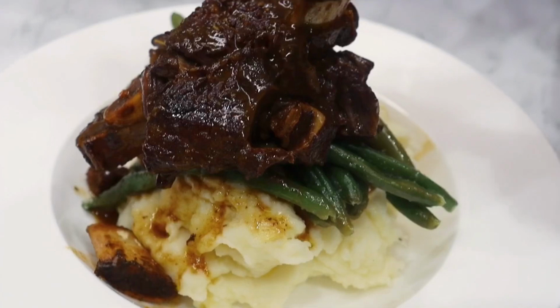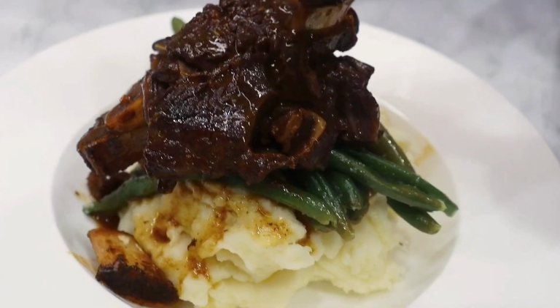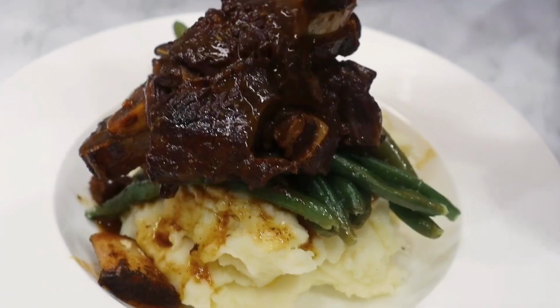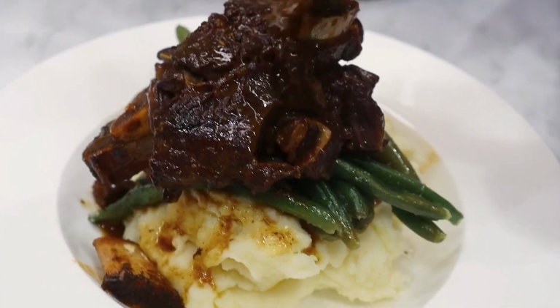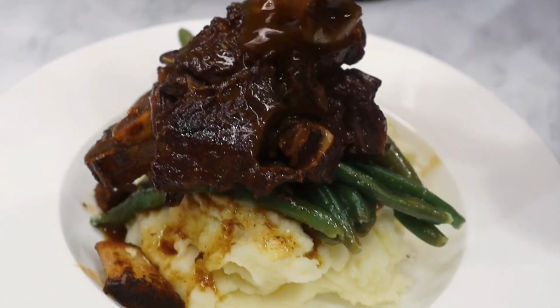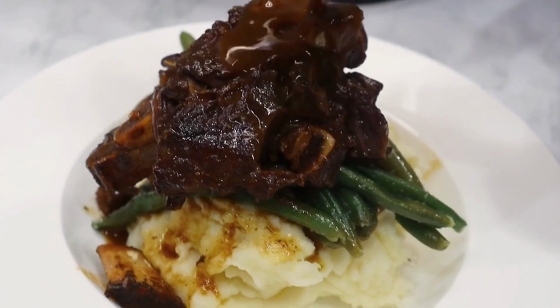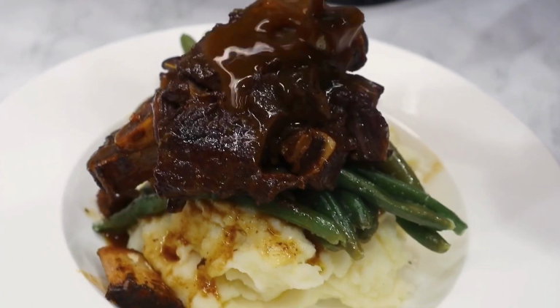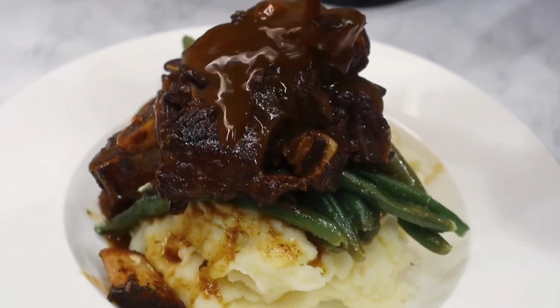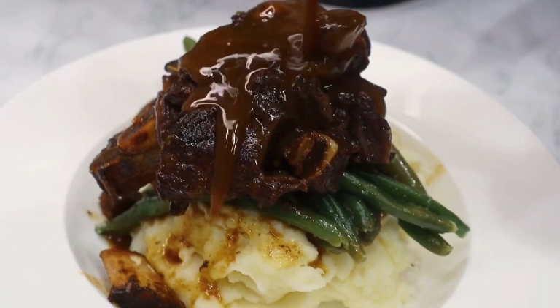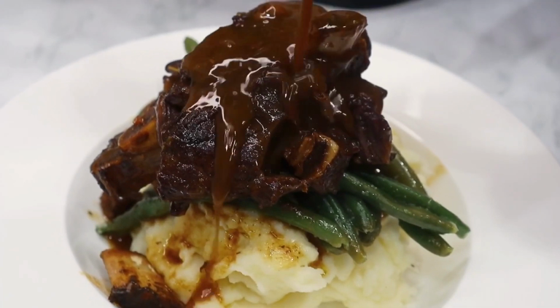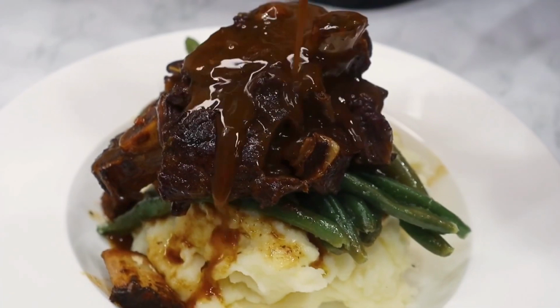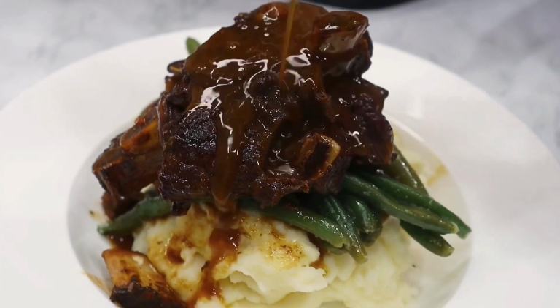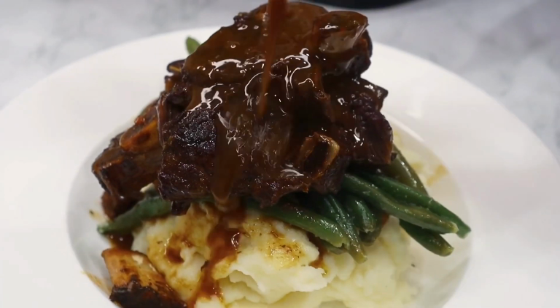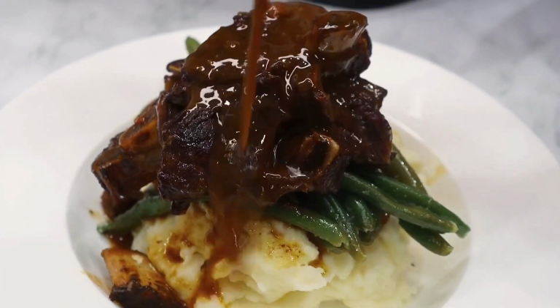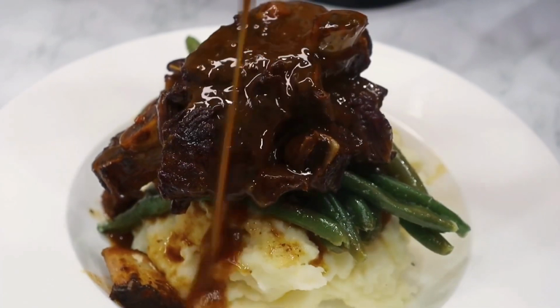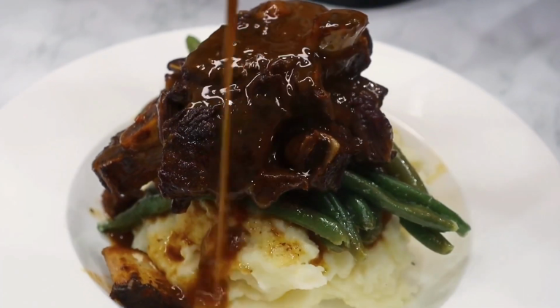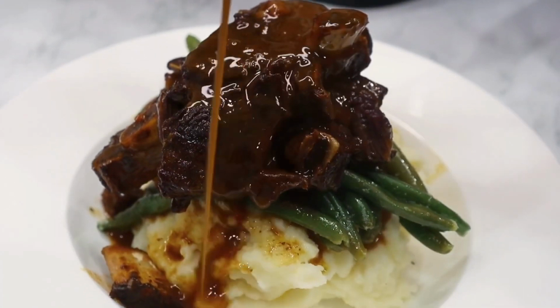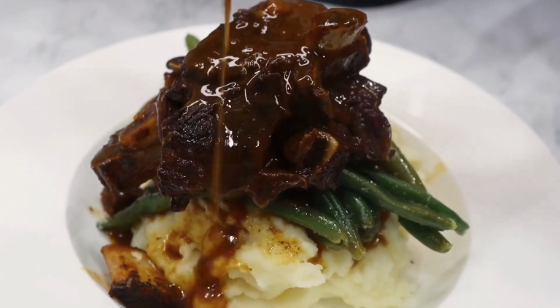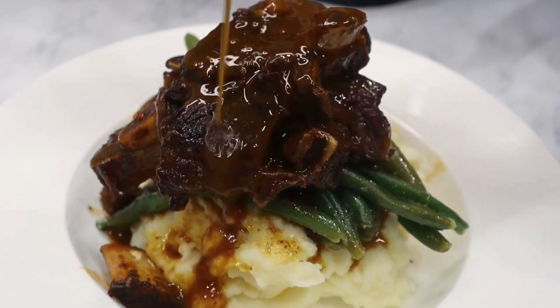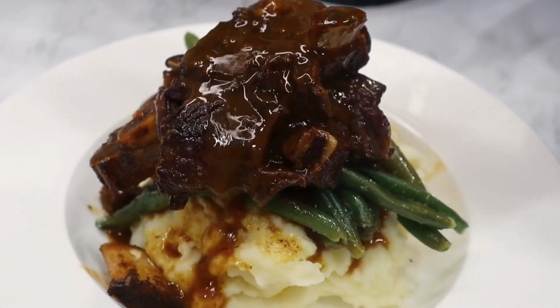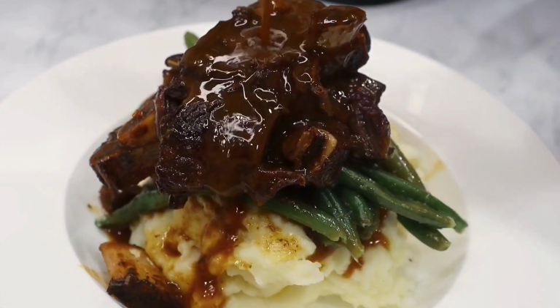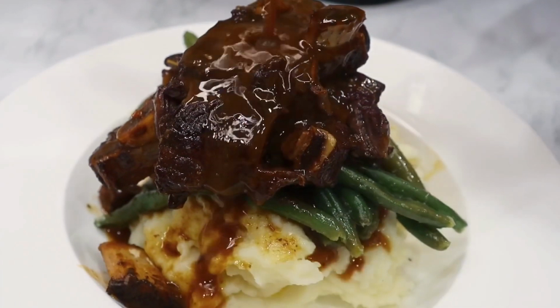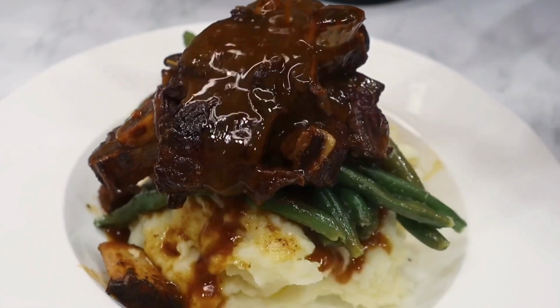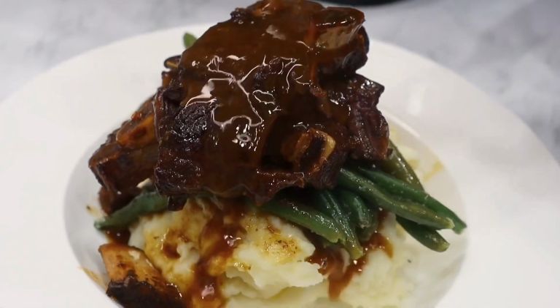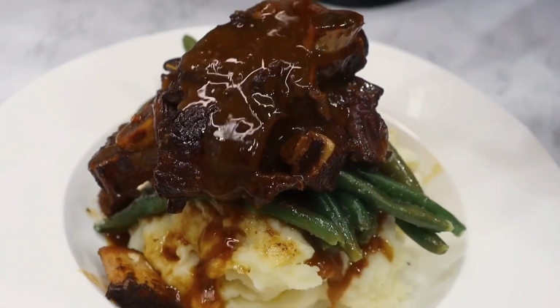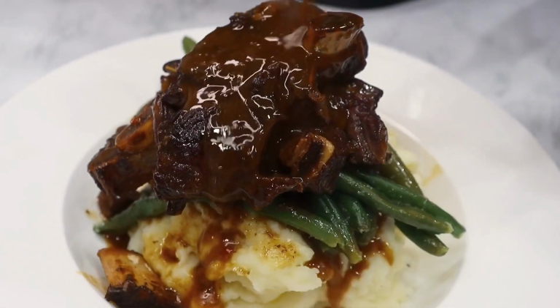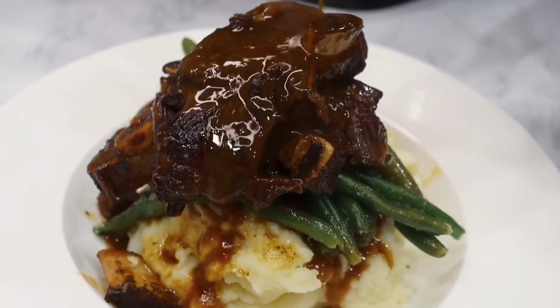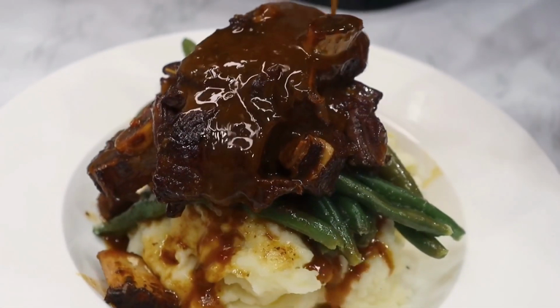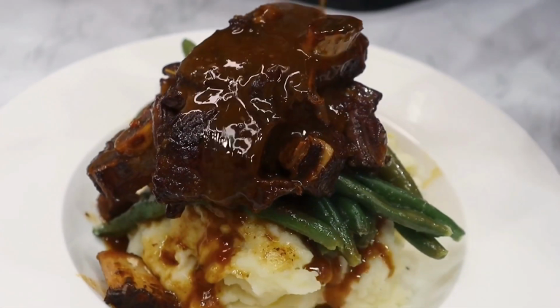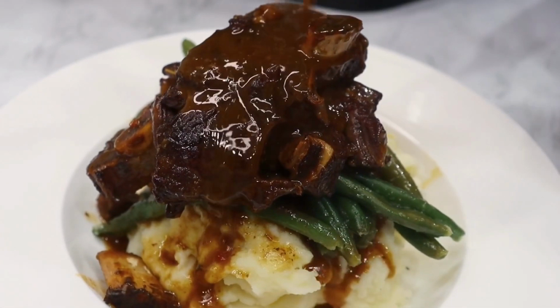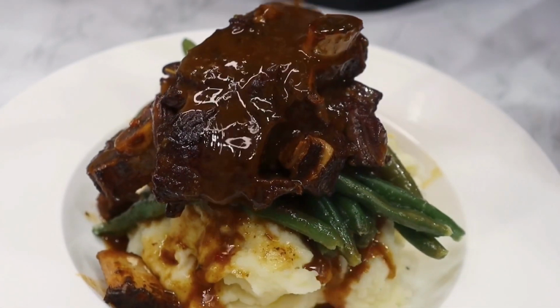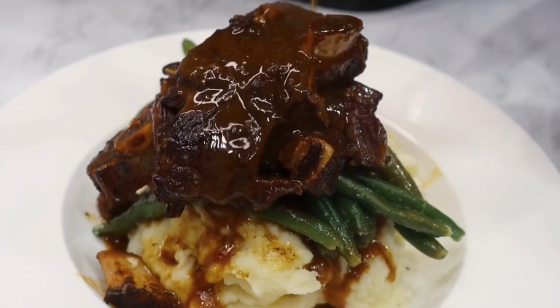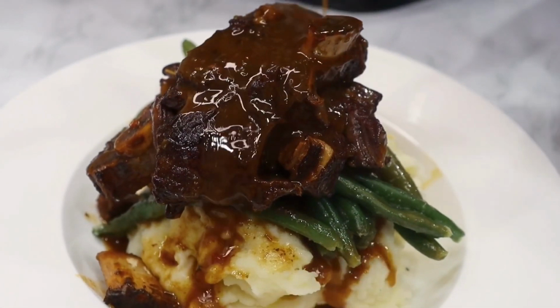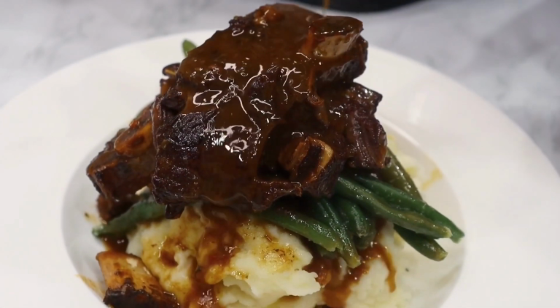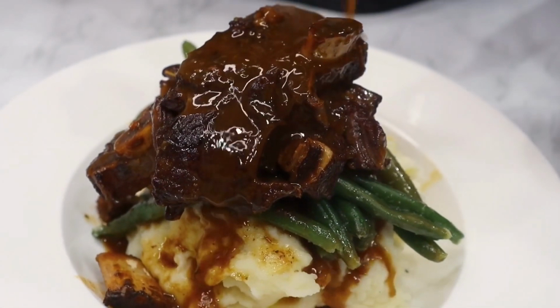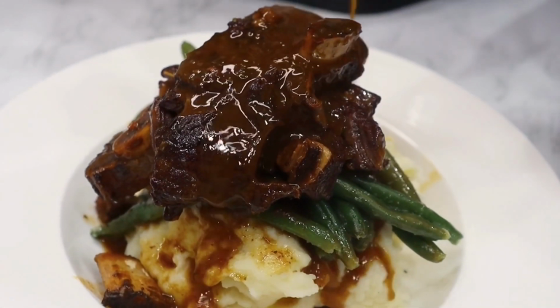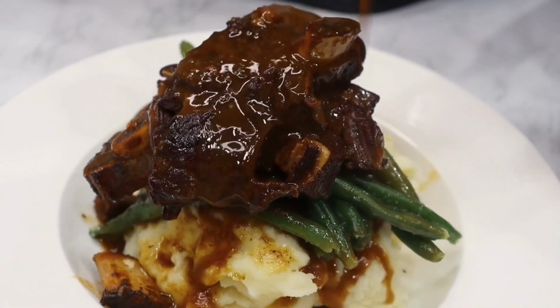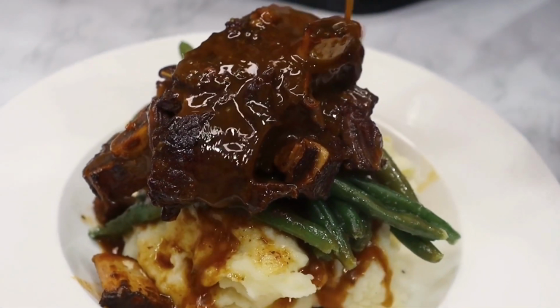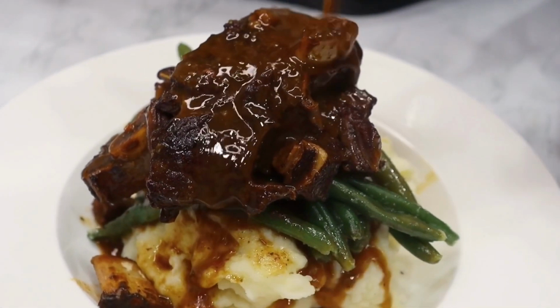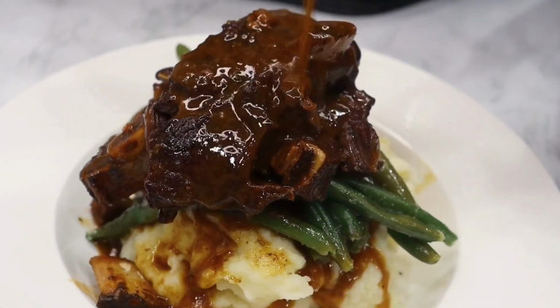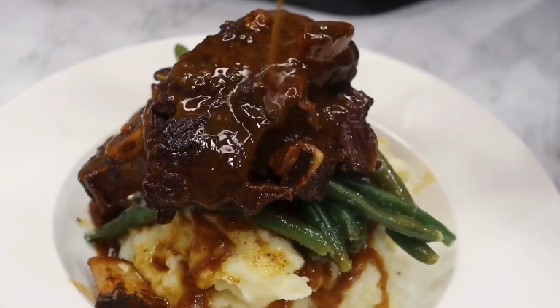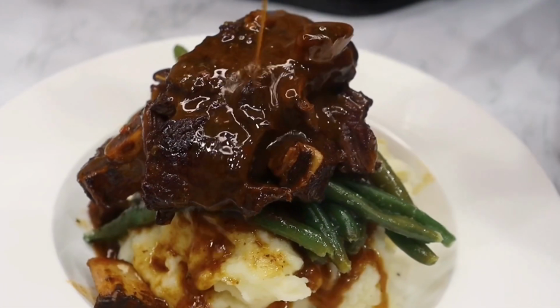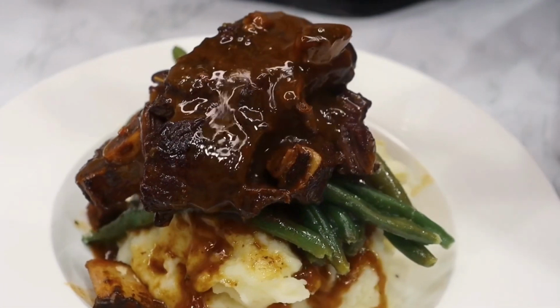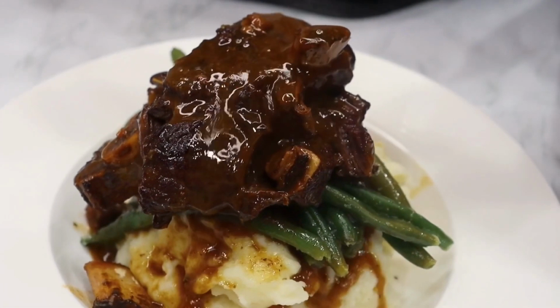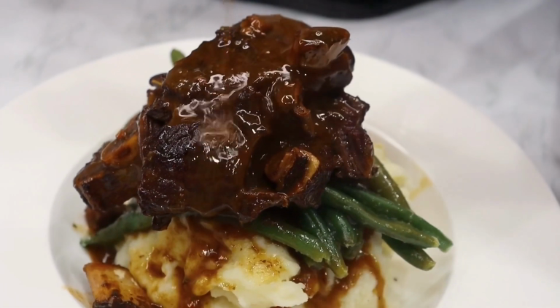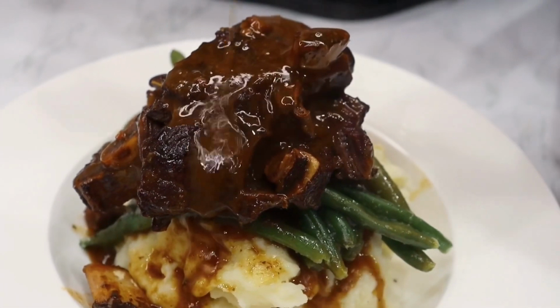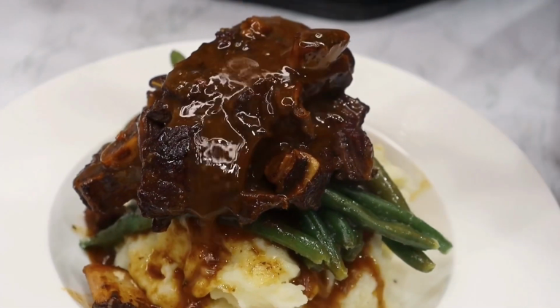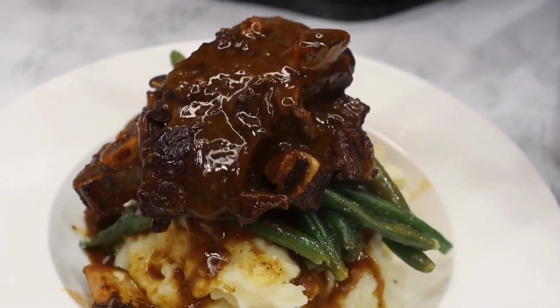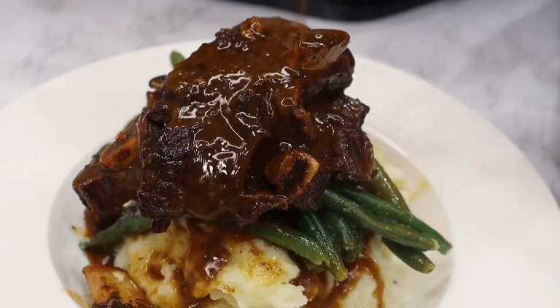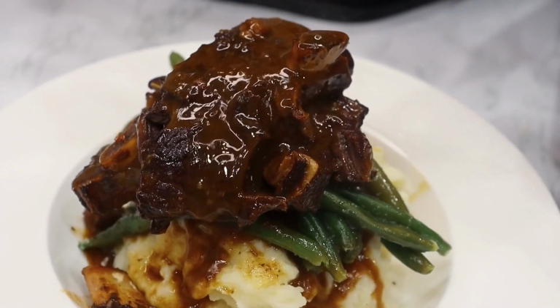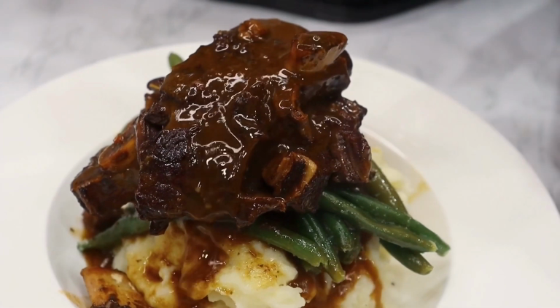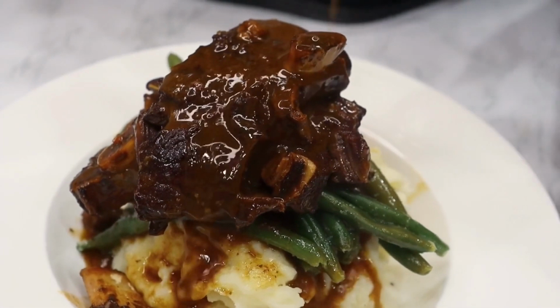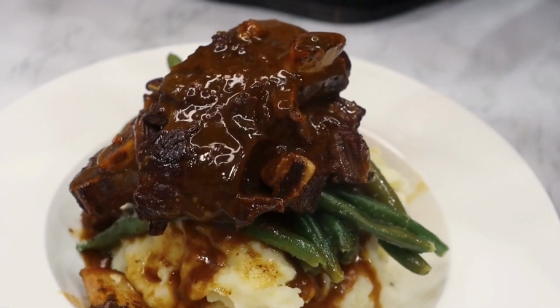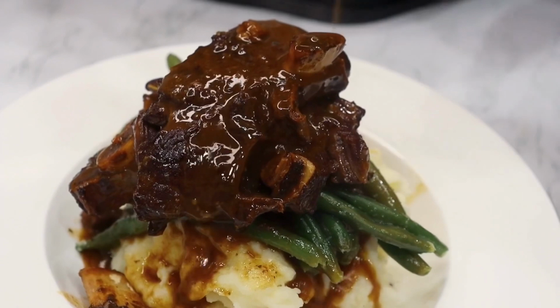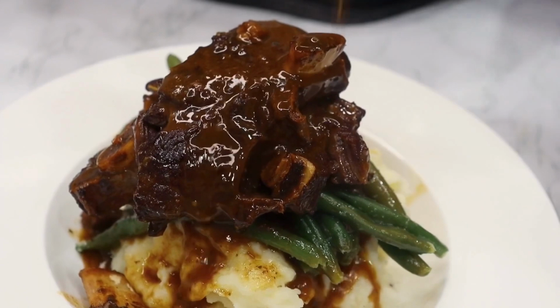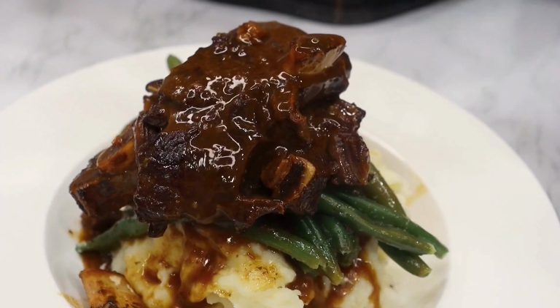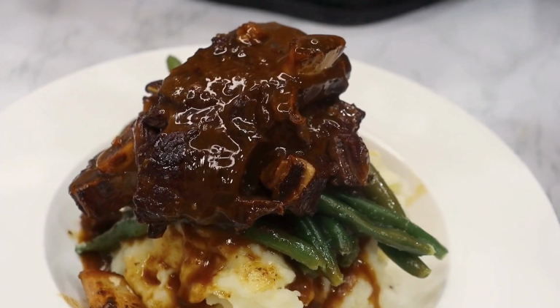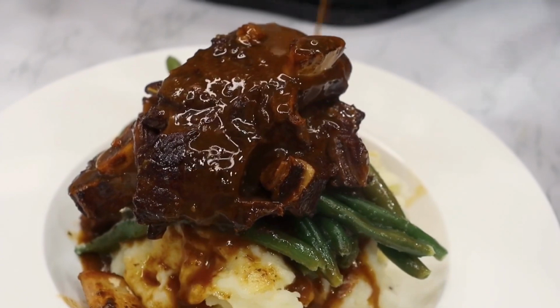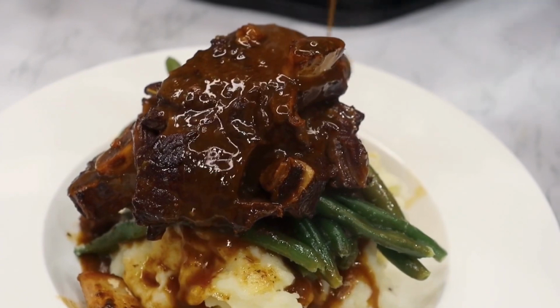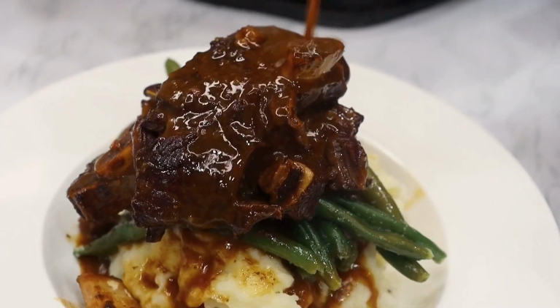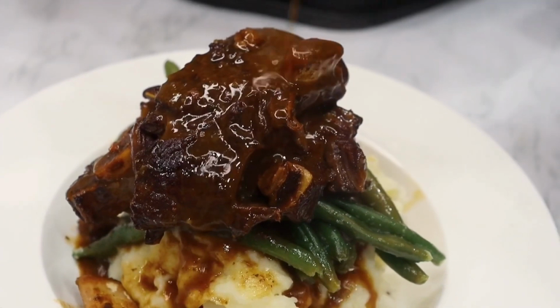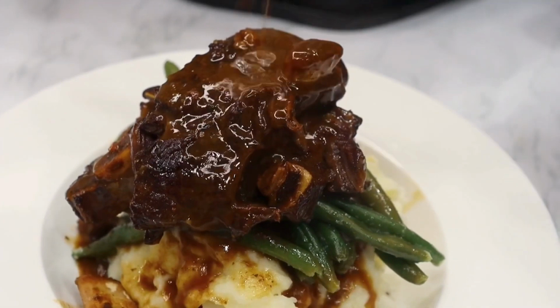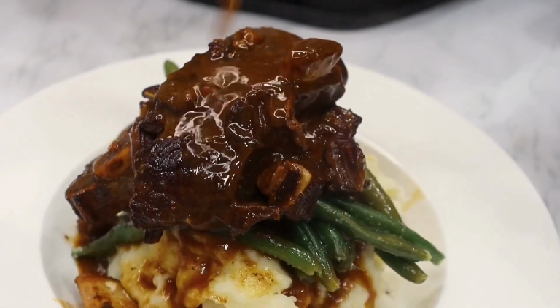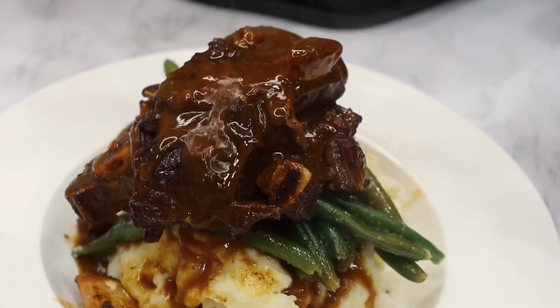Hey y'all, welcome to Chaz's Lifestyle. I am Chef Chaz and I will be showing you all how to create savory and tender beef short ribs.